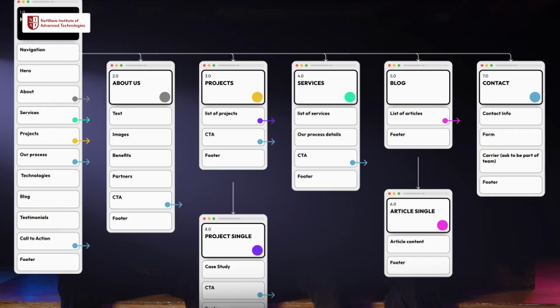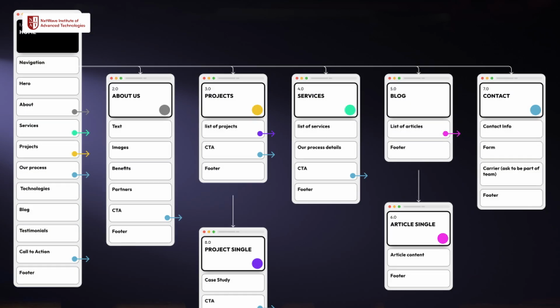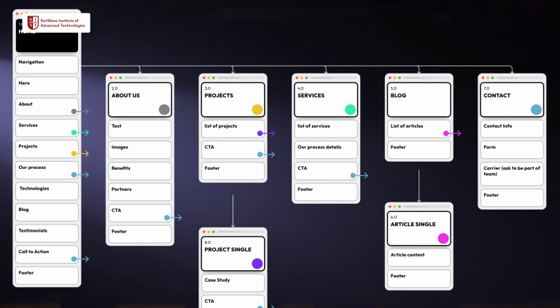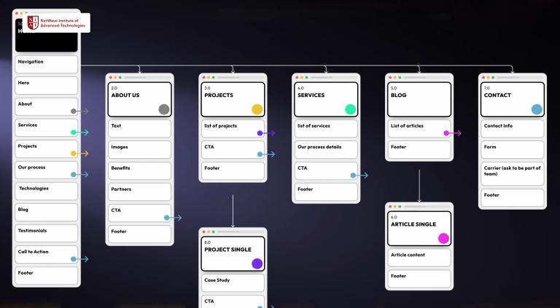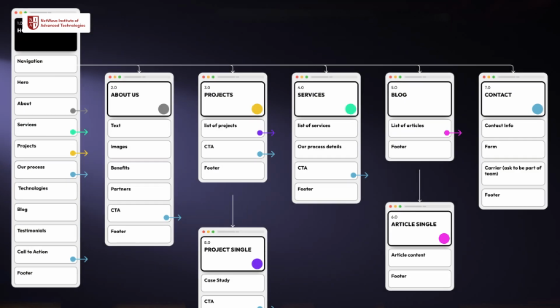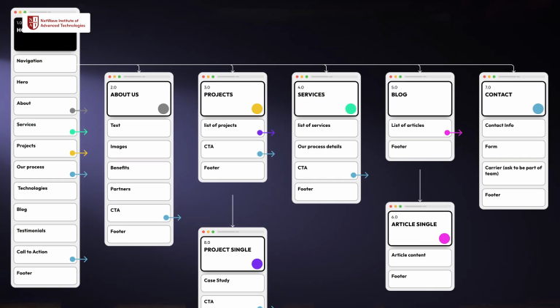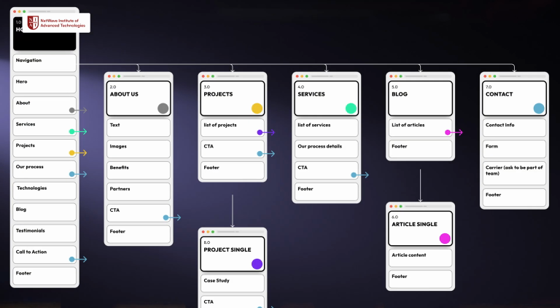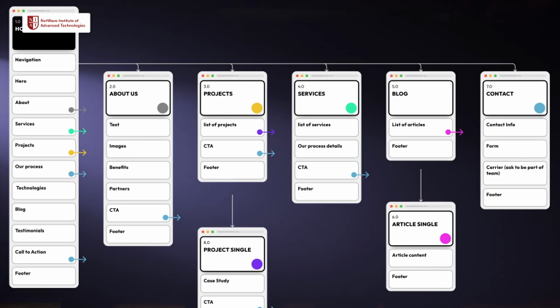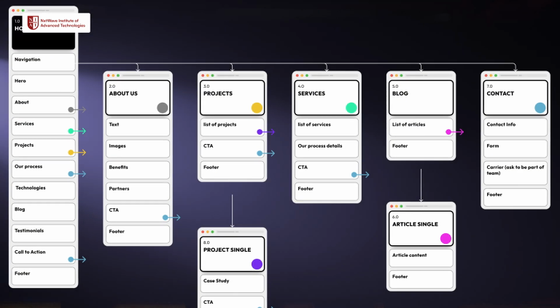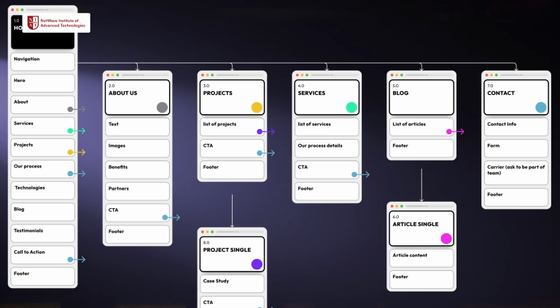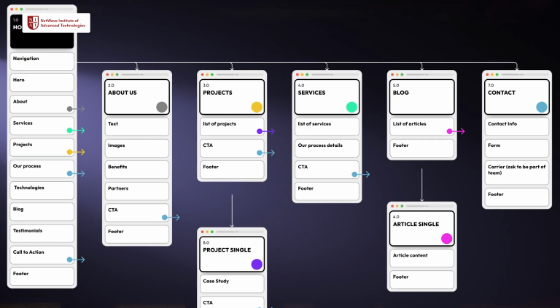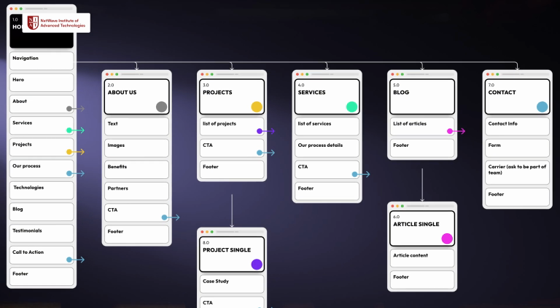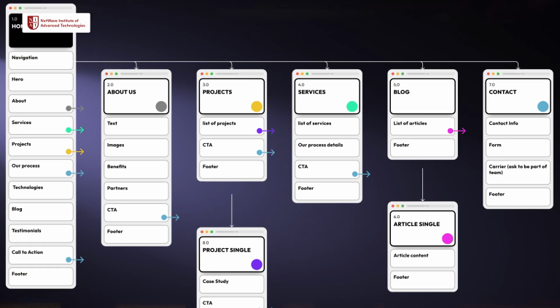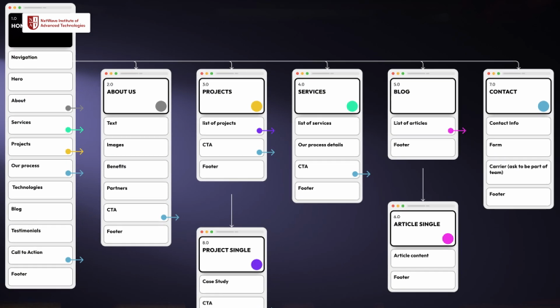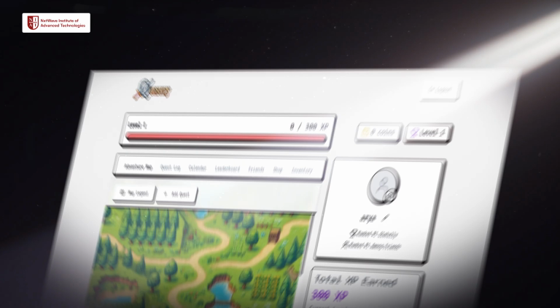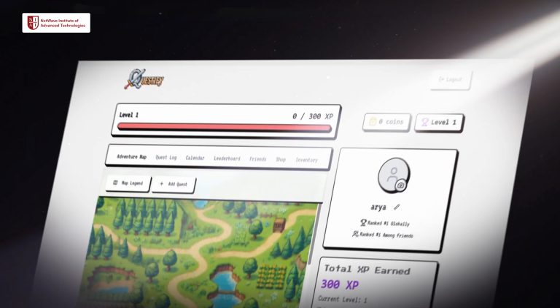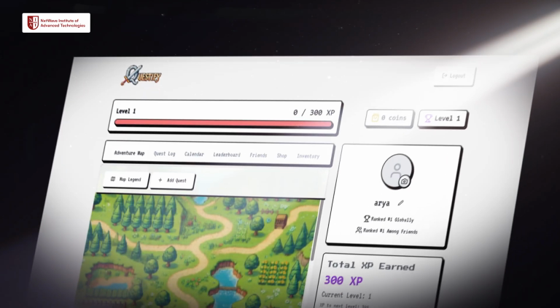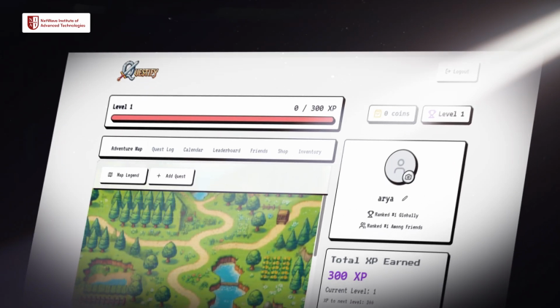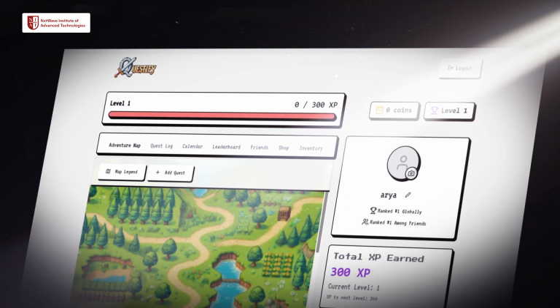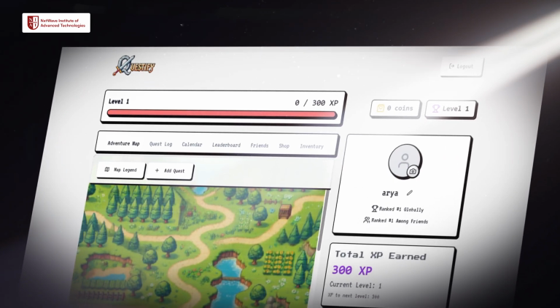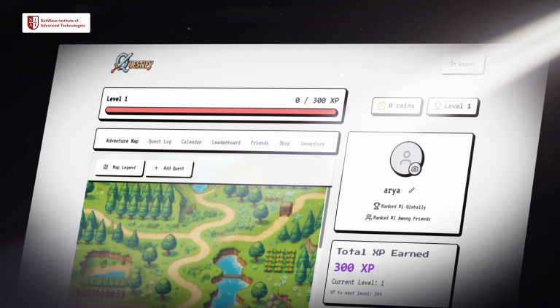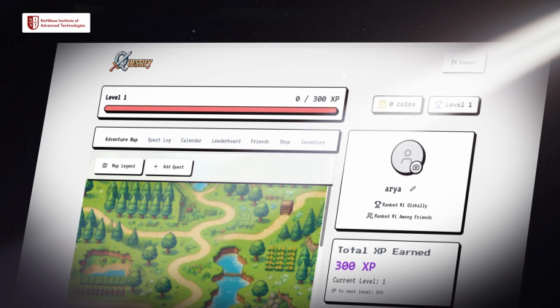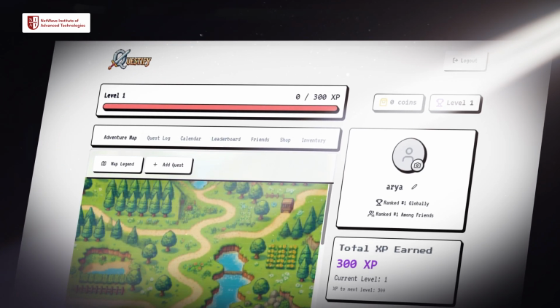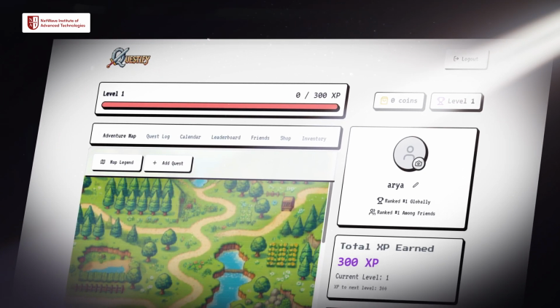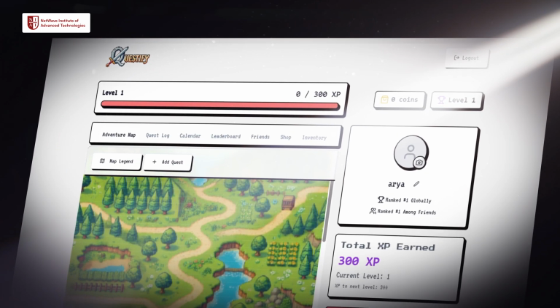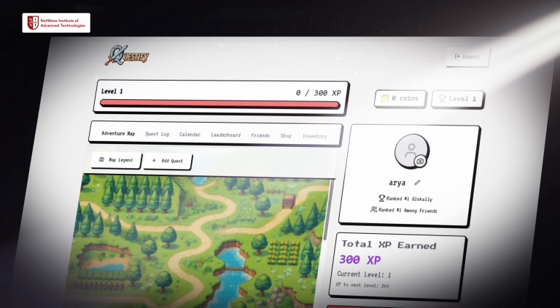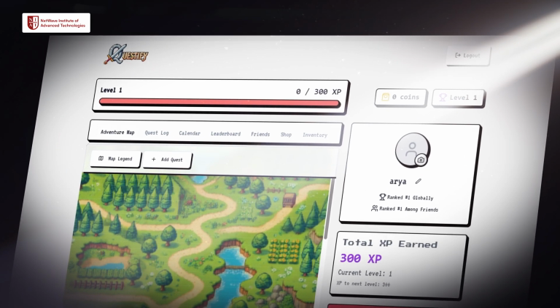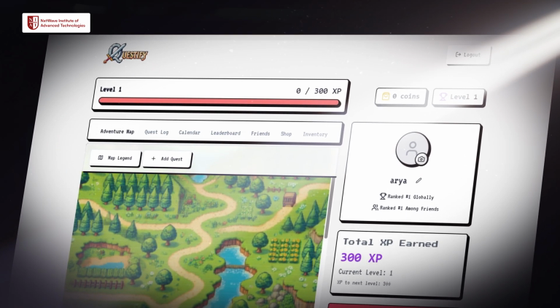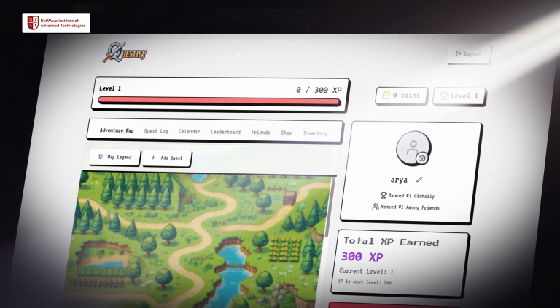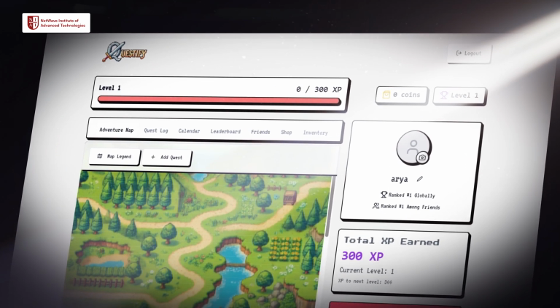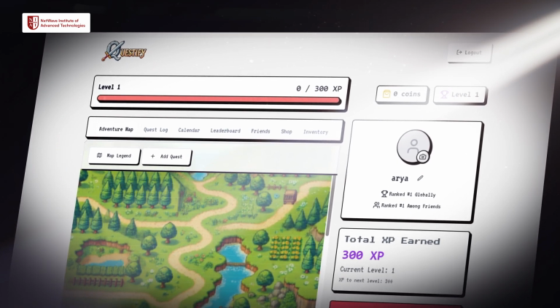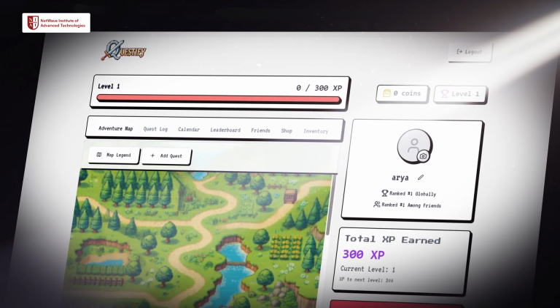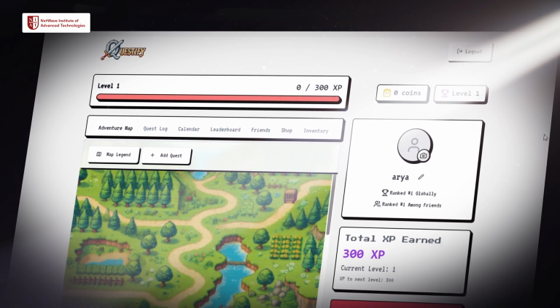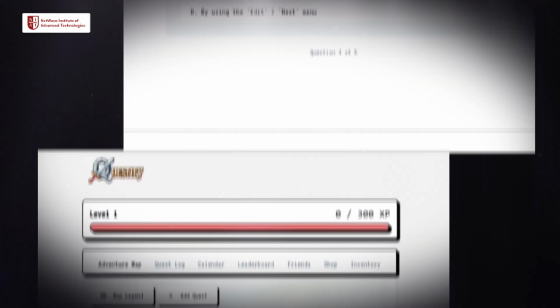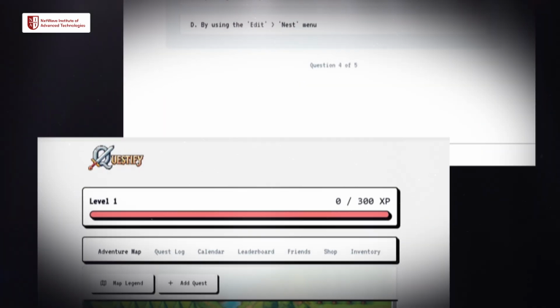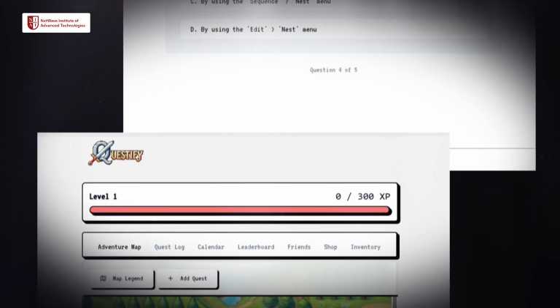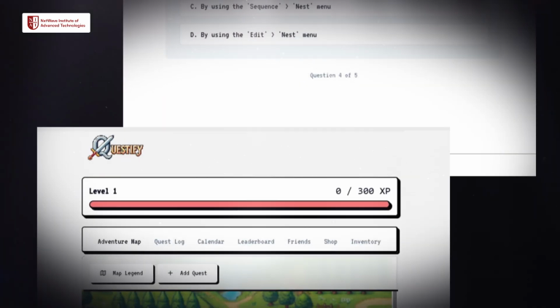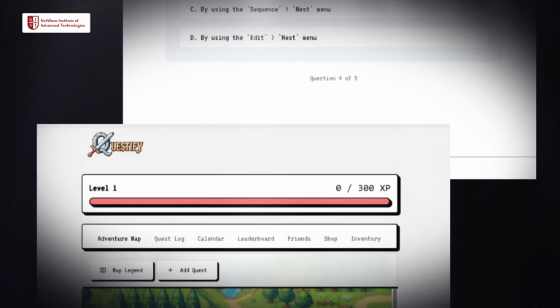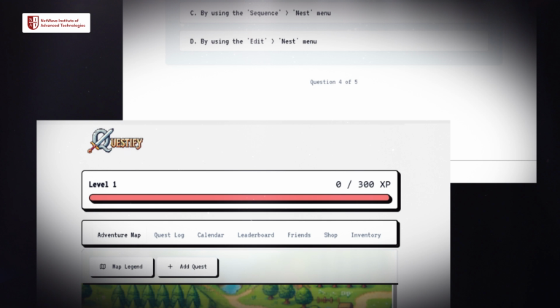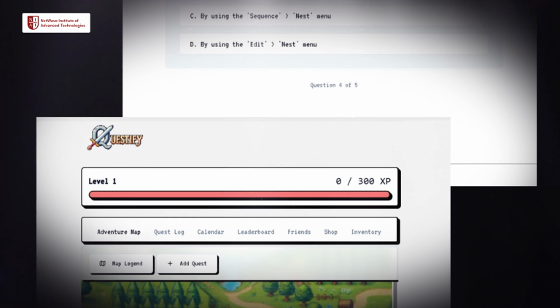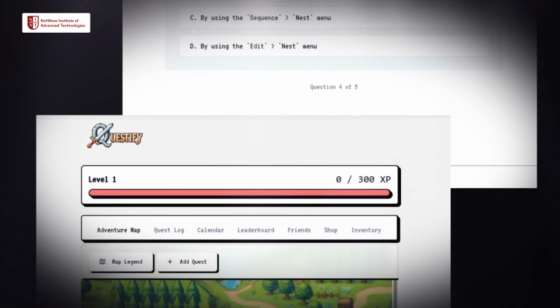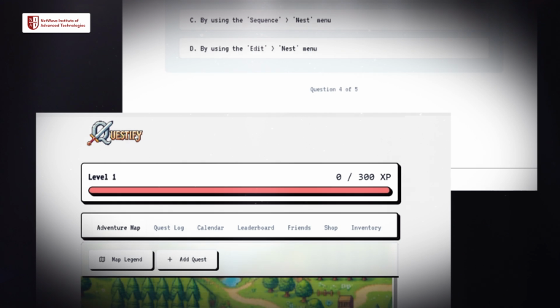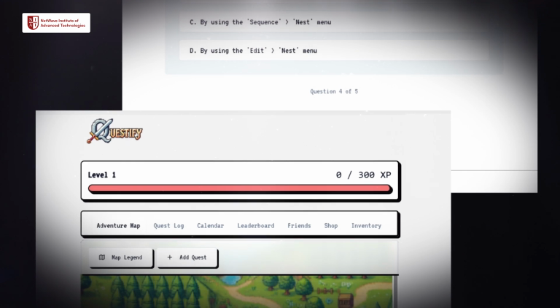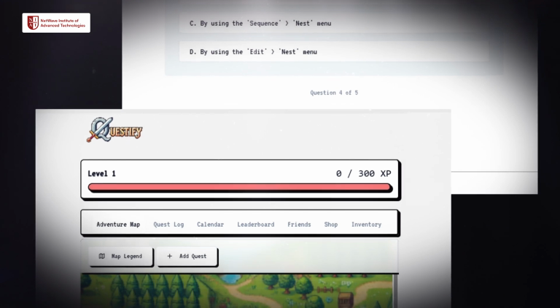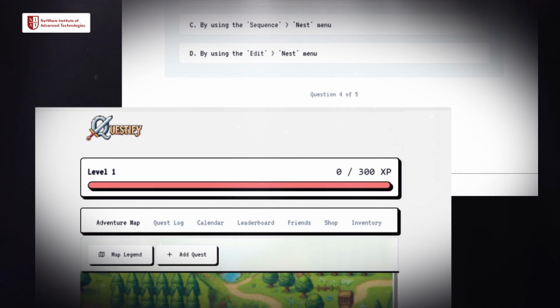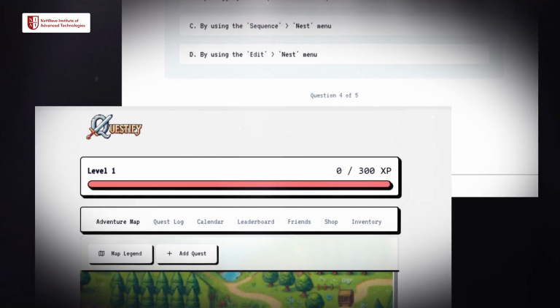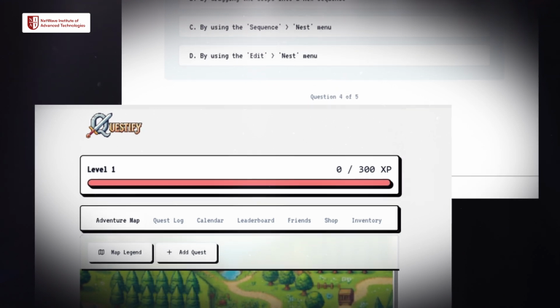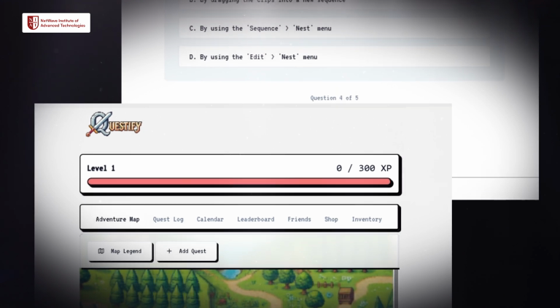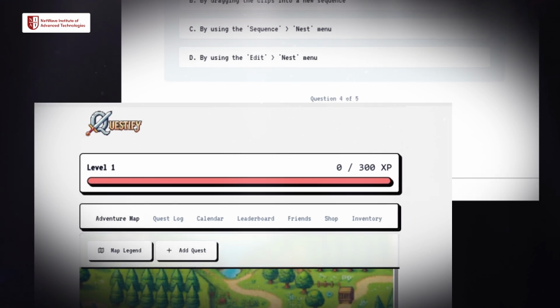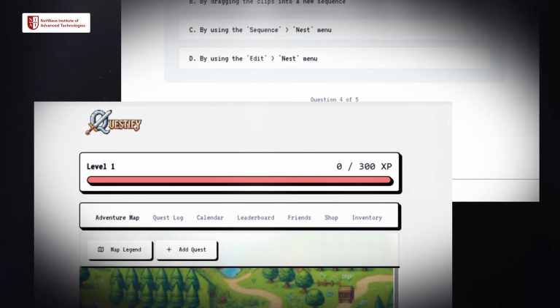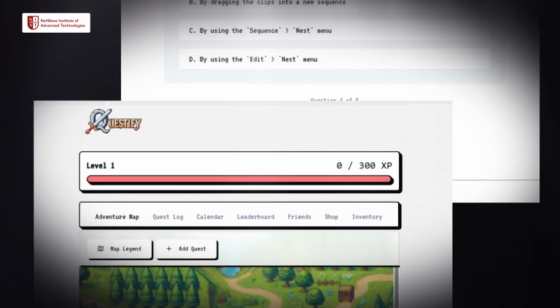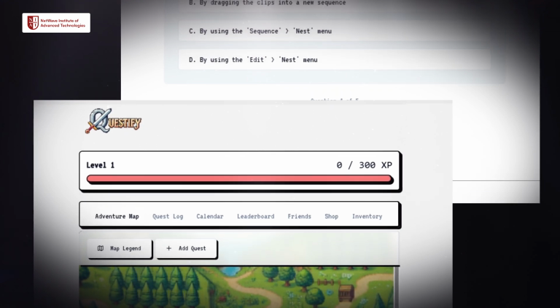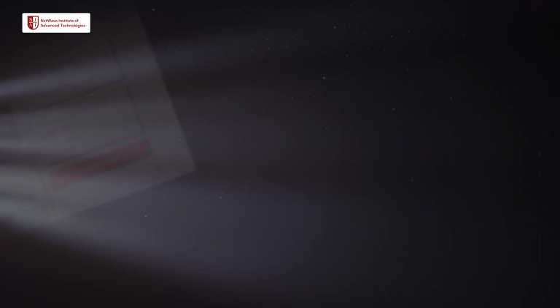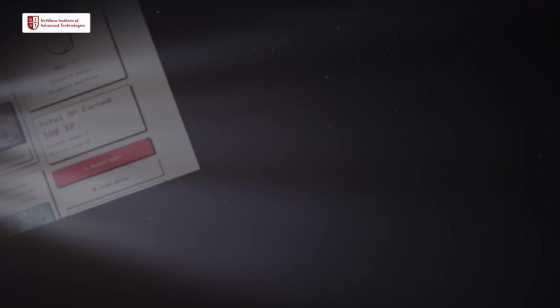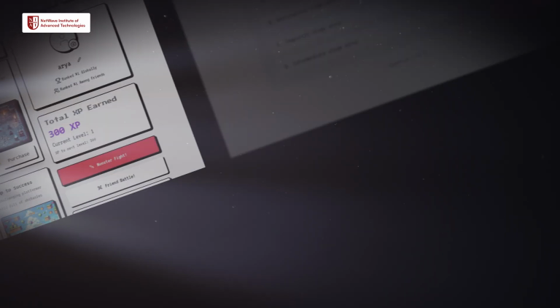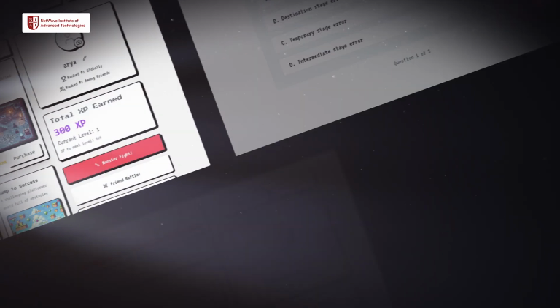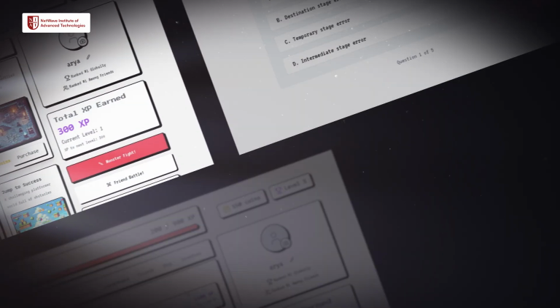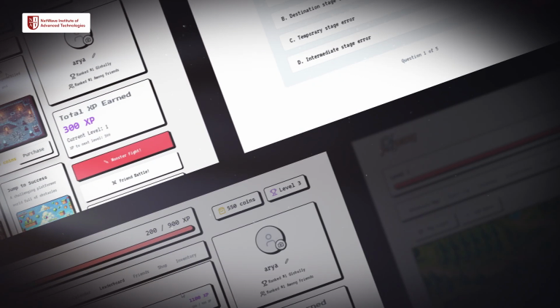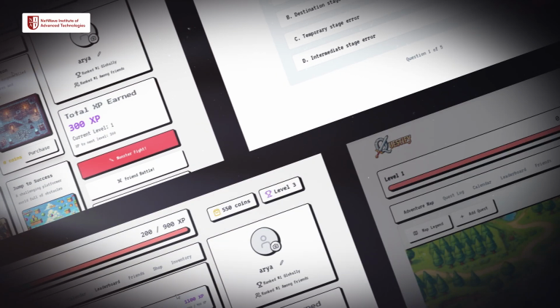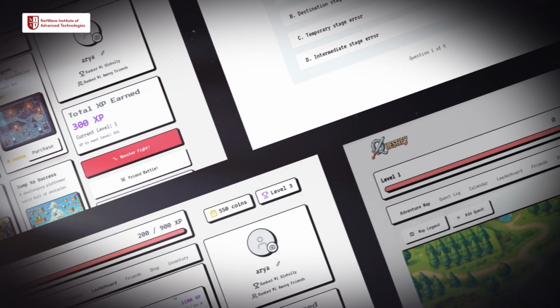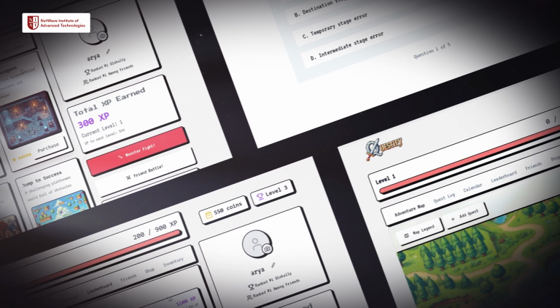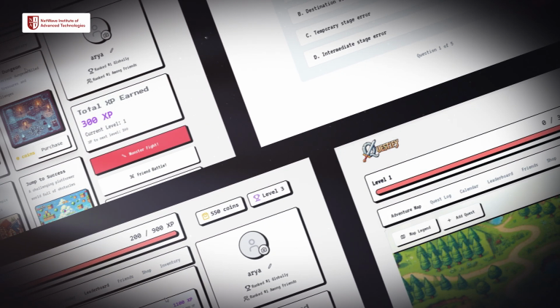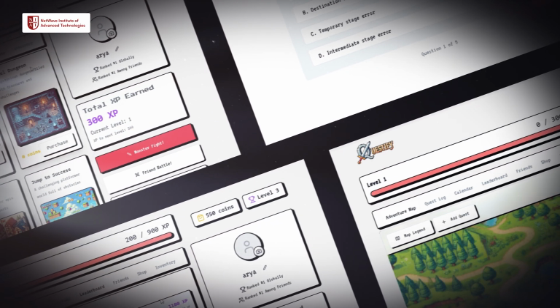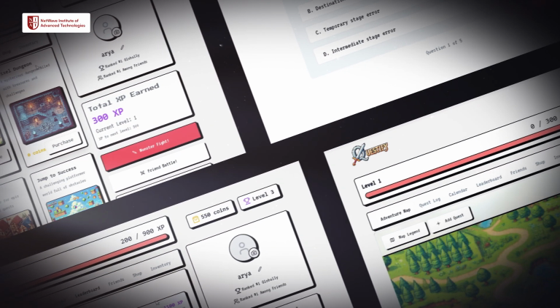We can see our site map and the flow of our site before we even build it, which is giving us a good grip into how we are about to structure our website.